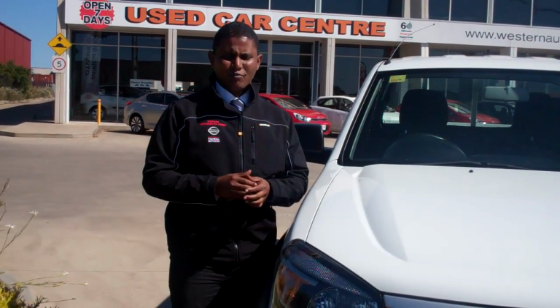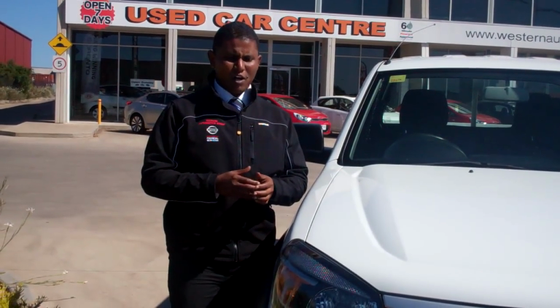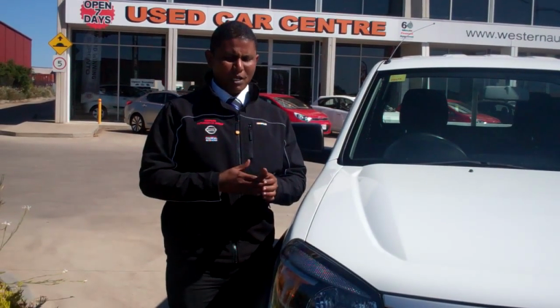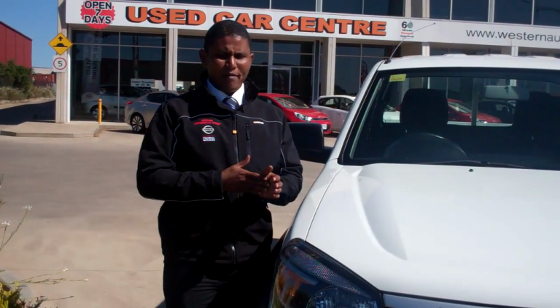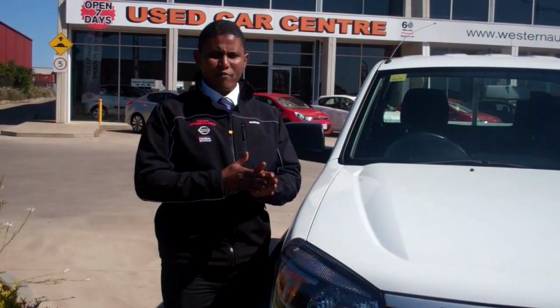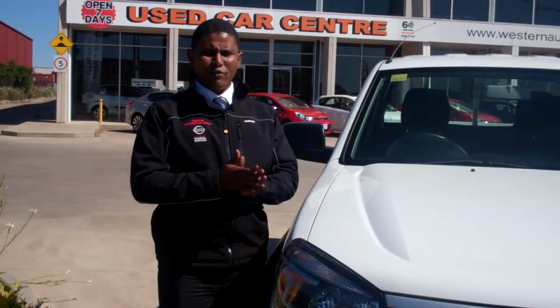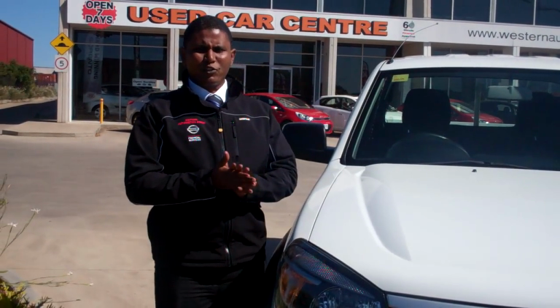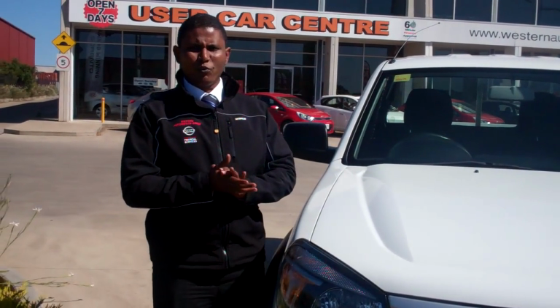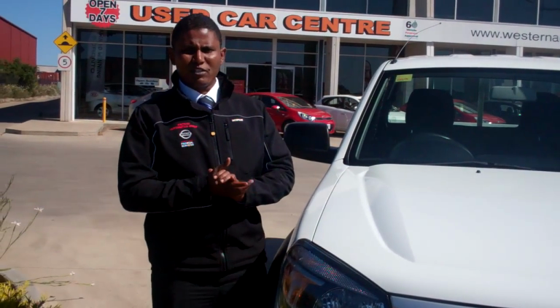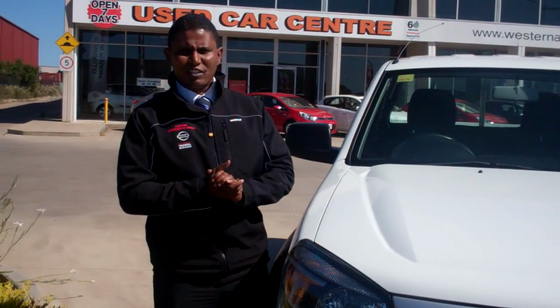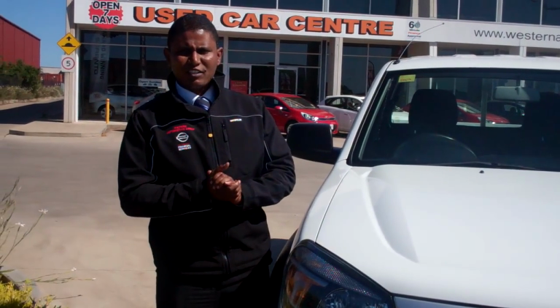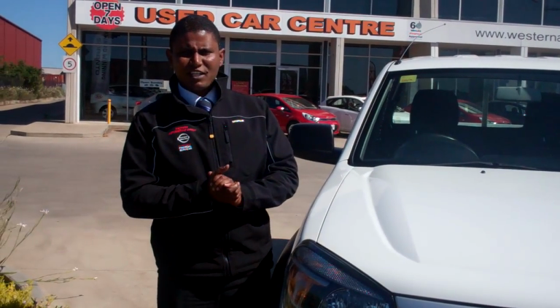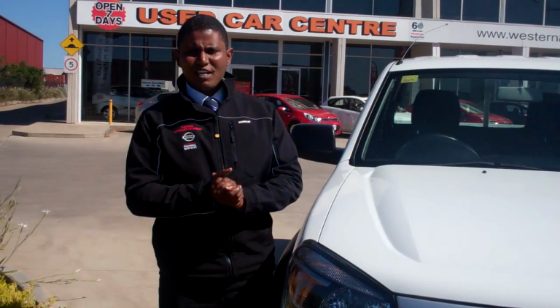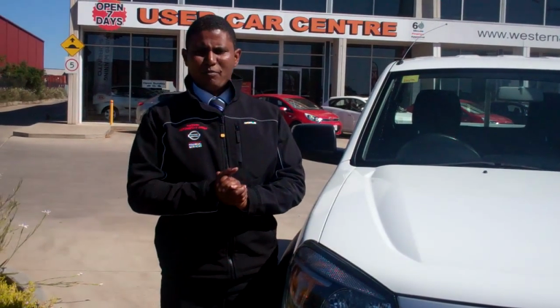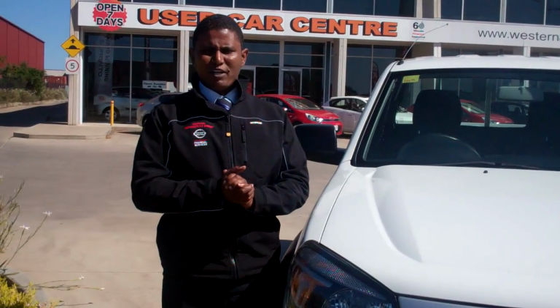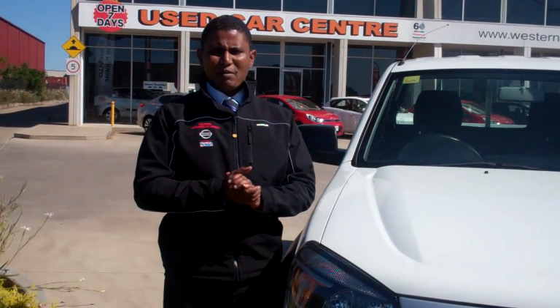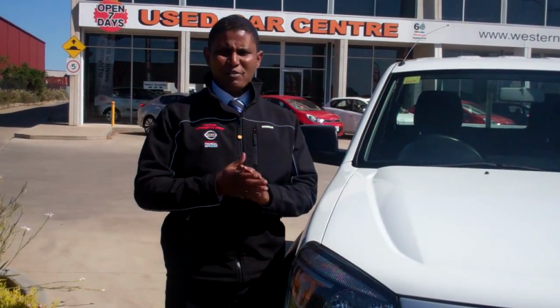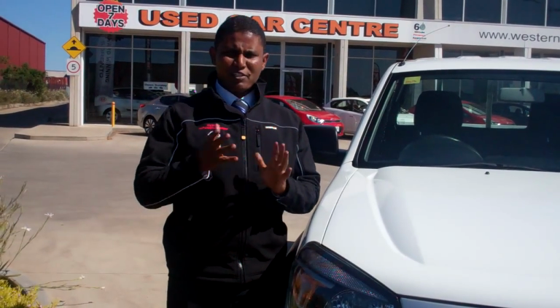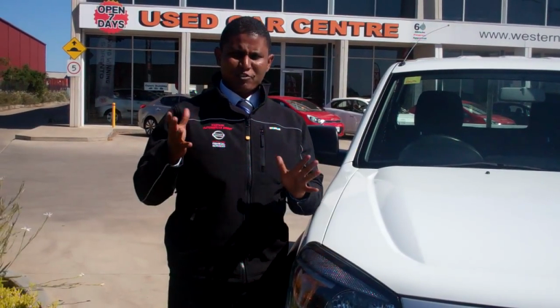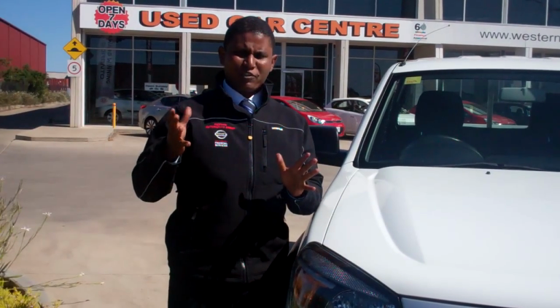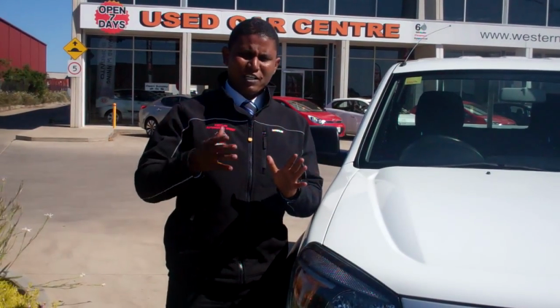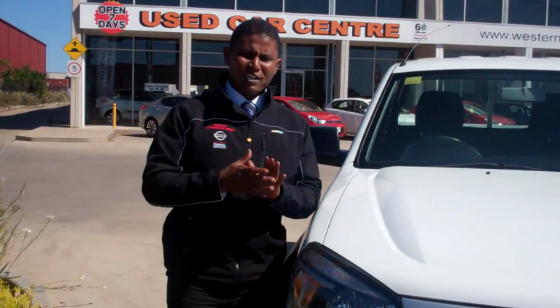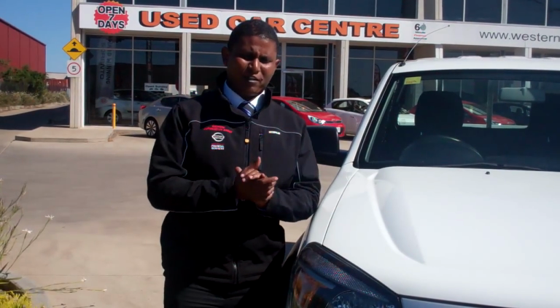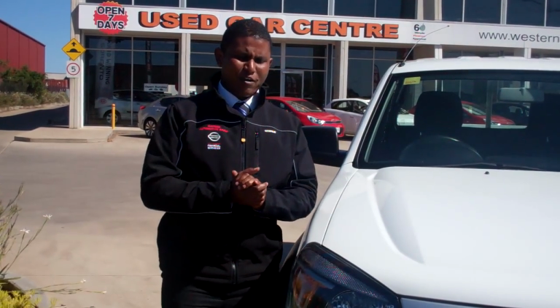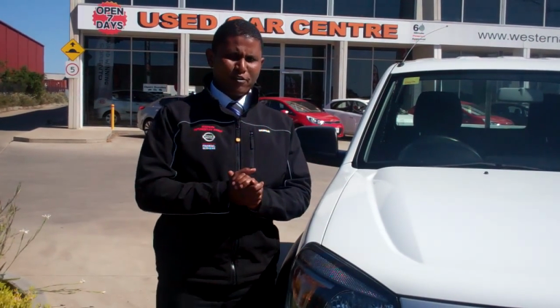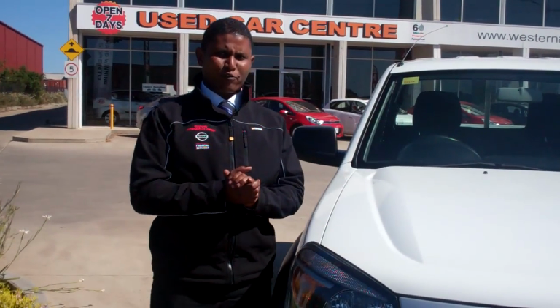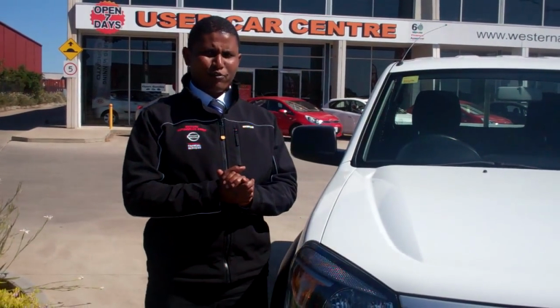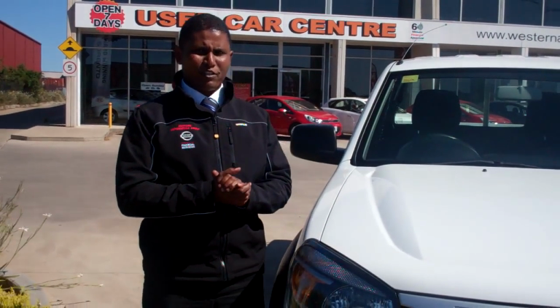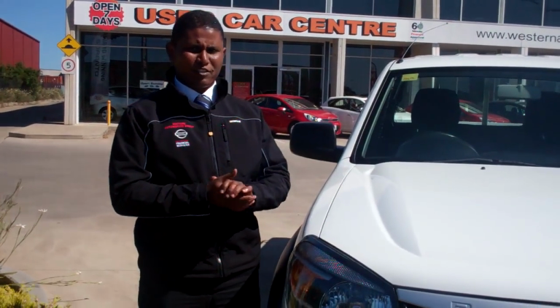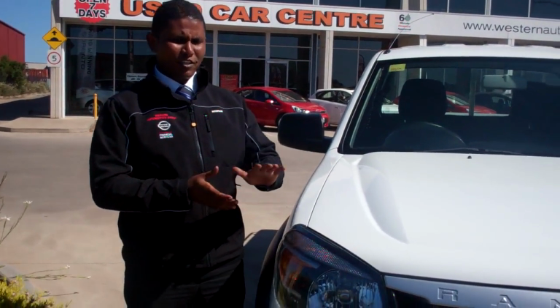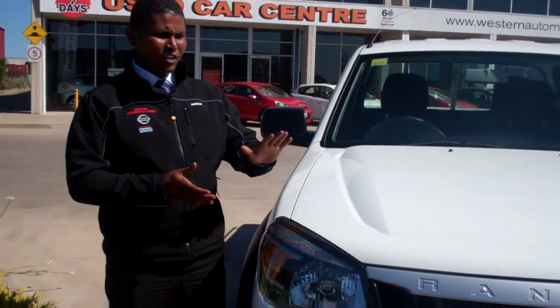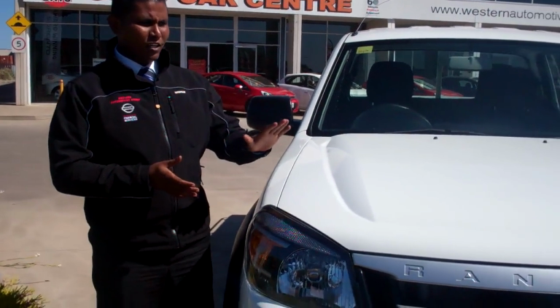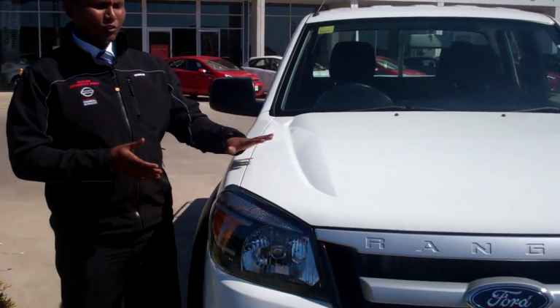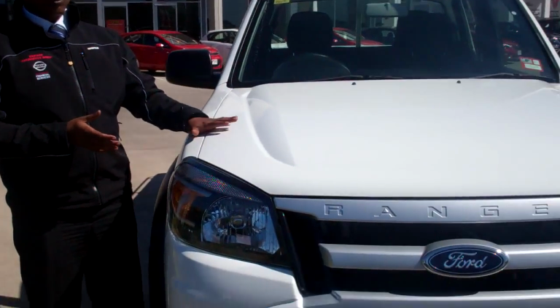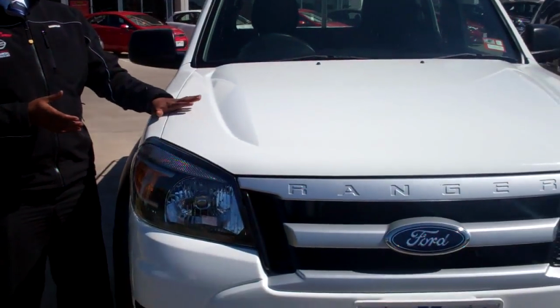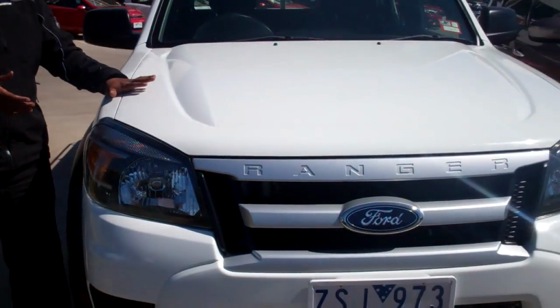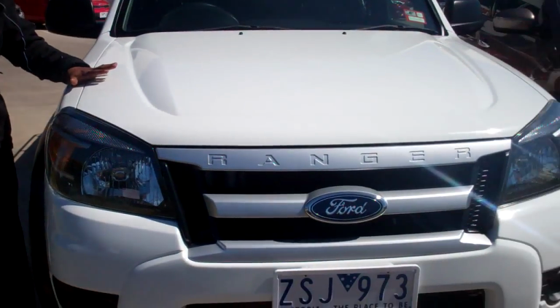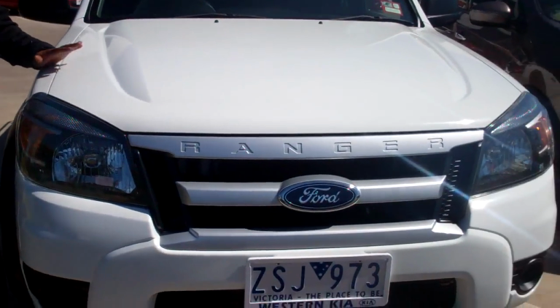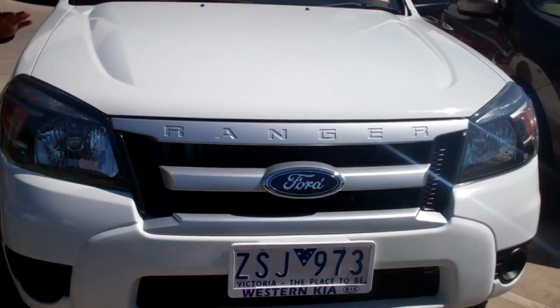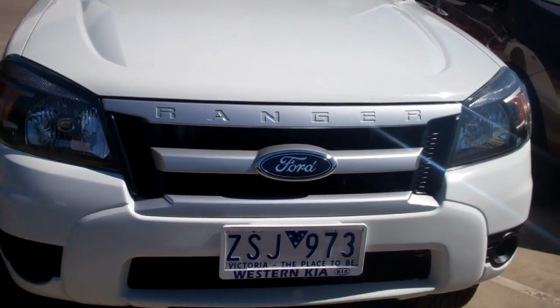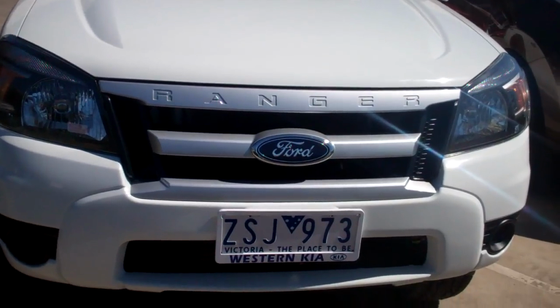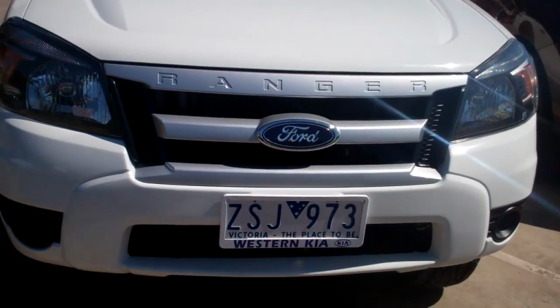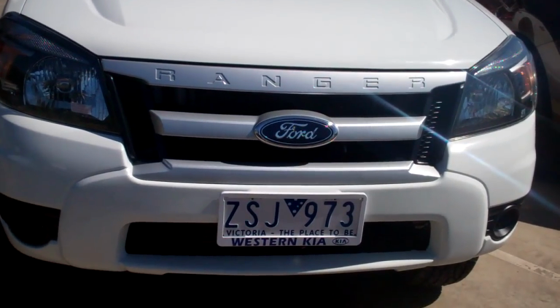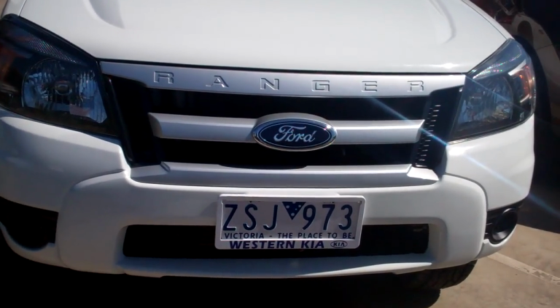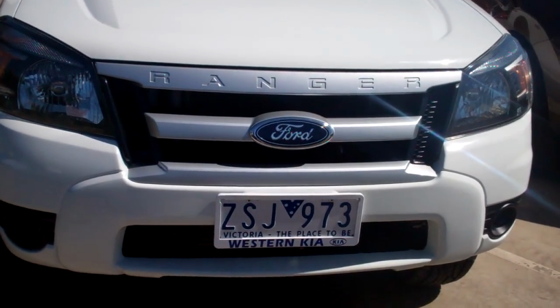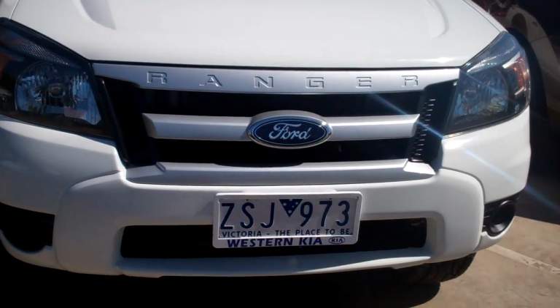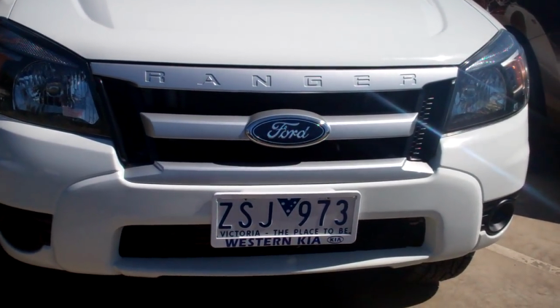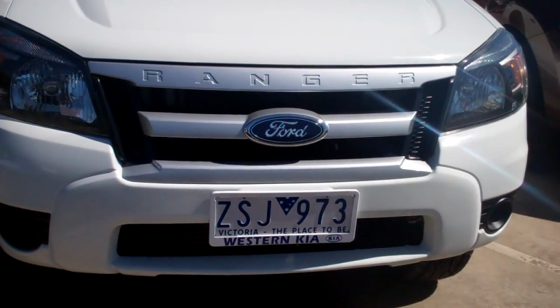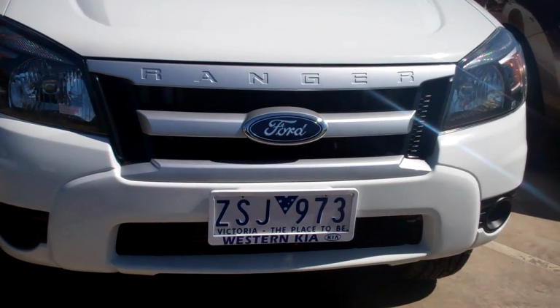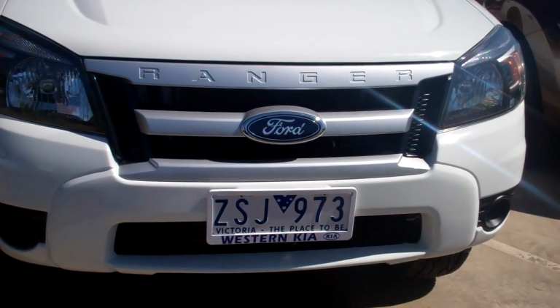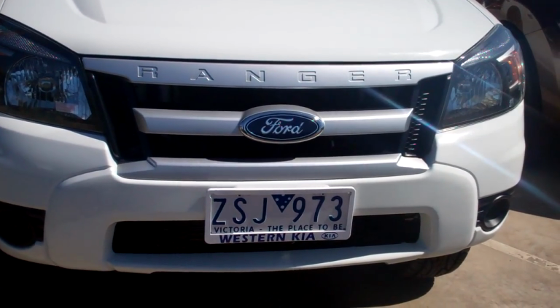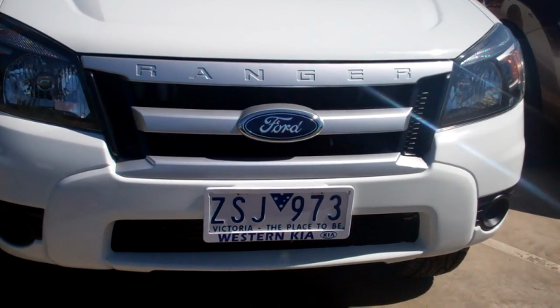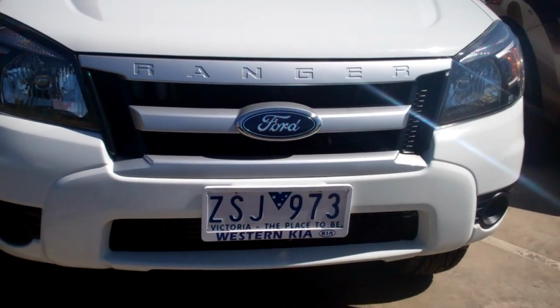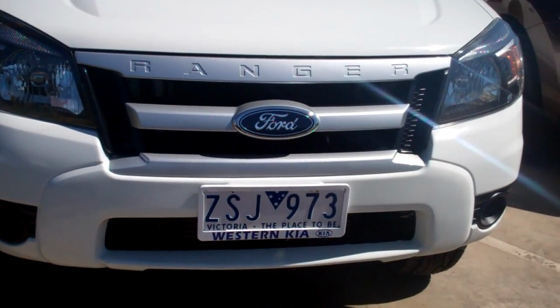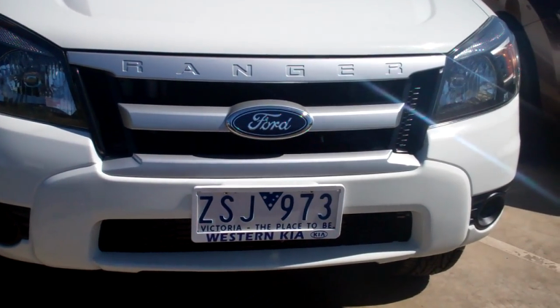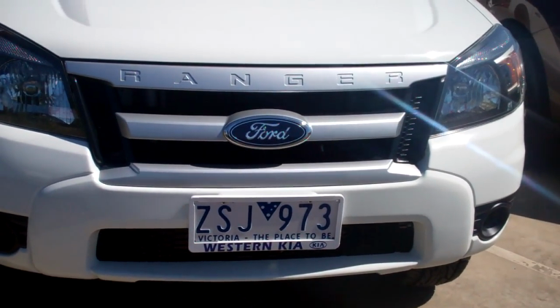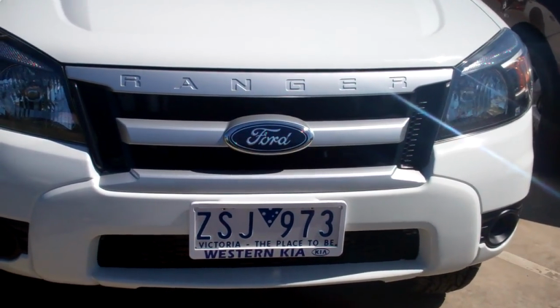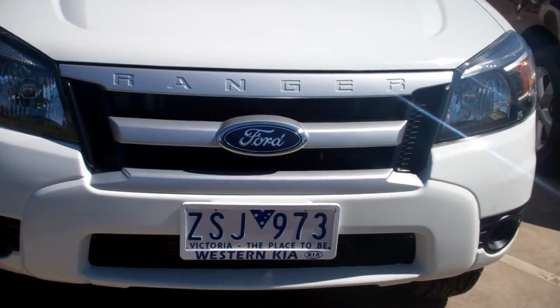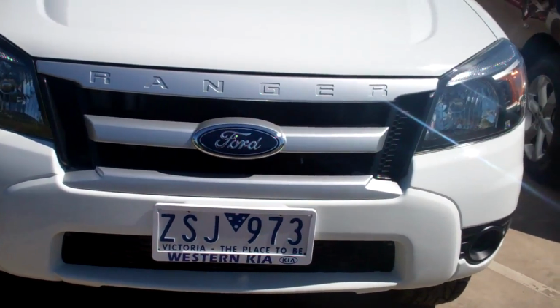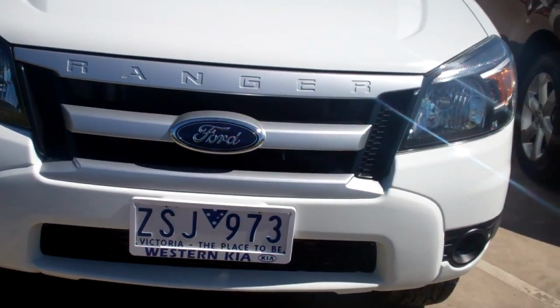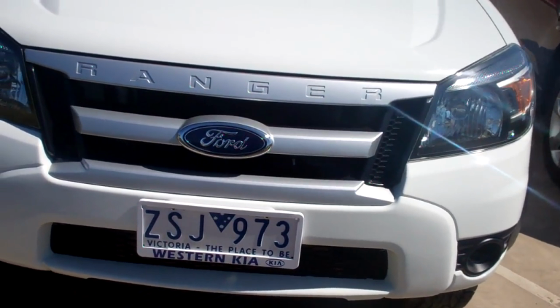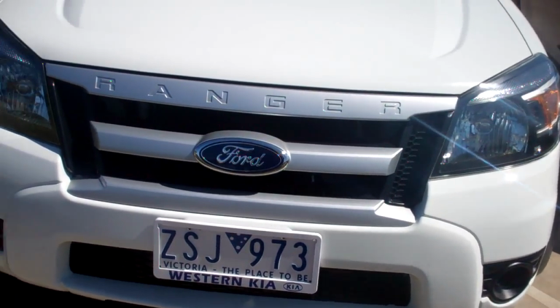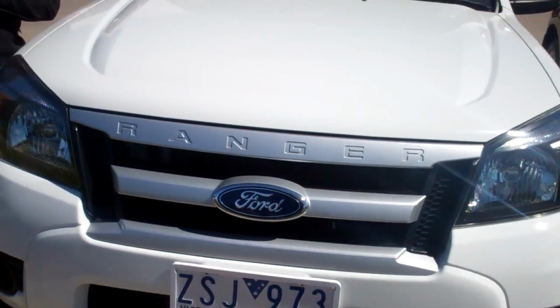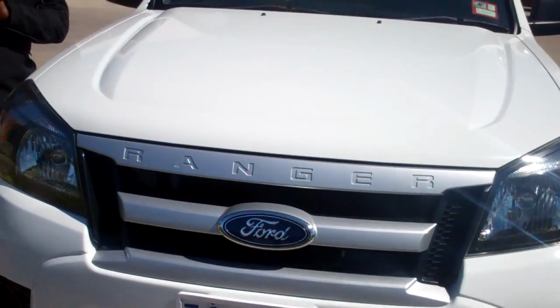Welcome everyone to Western Kia. My name is Nishri and I'm running through this 2011 Ford Ranger XL crew cab in manual.